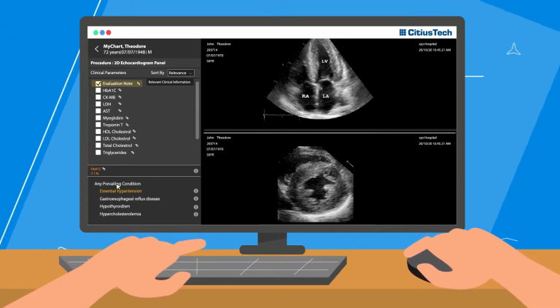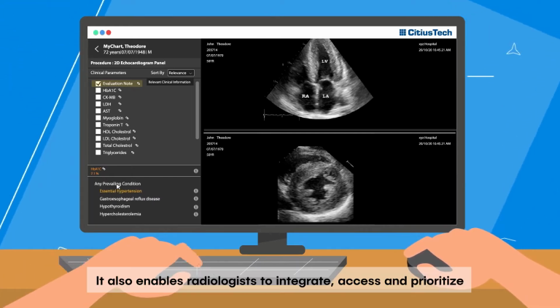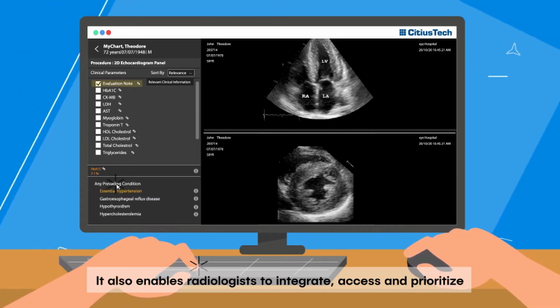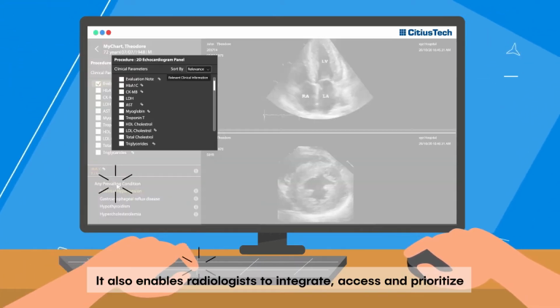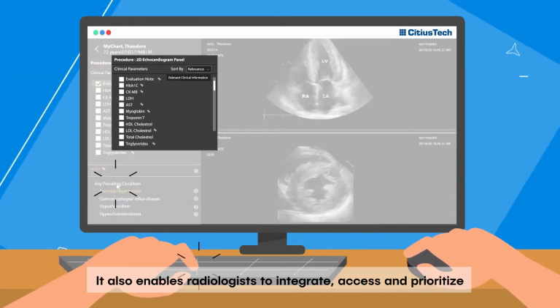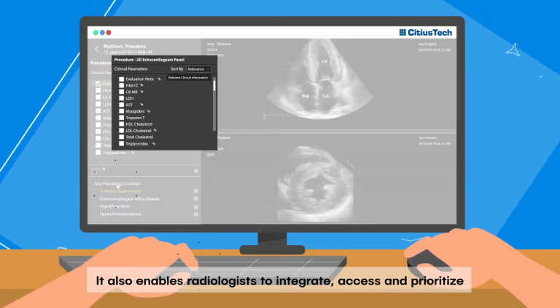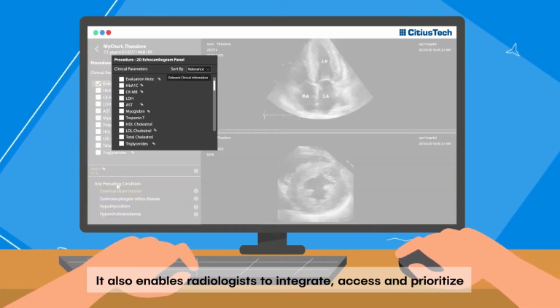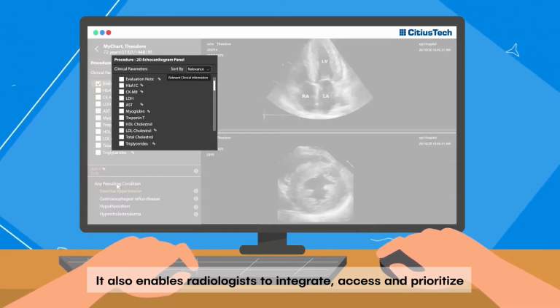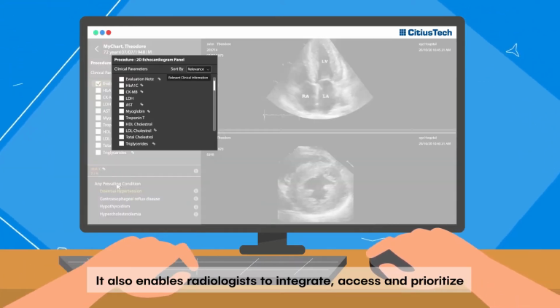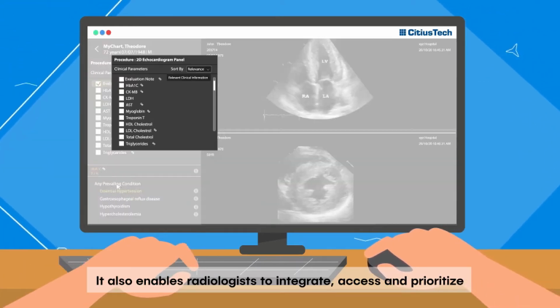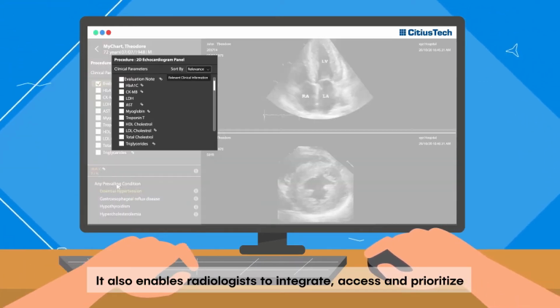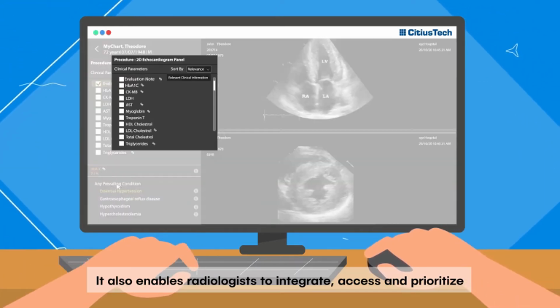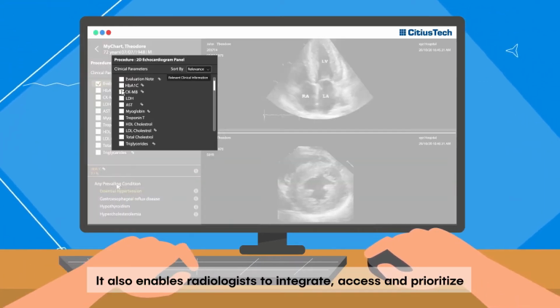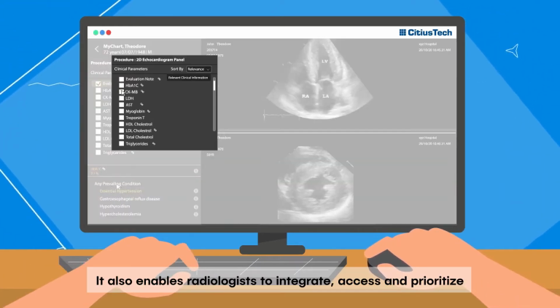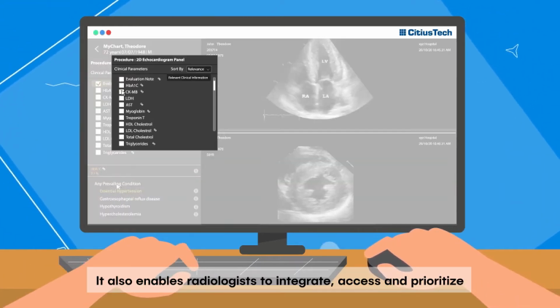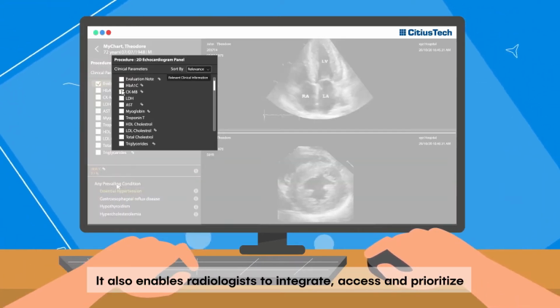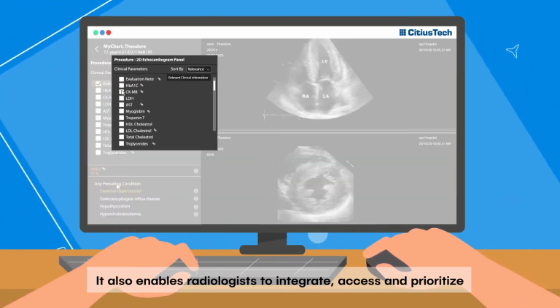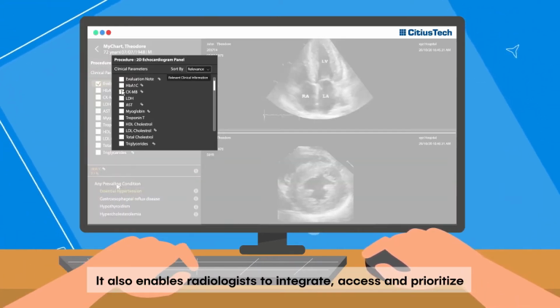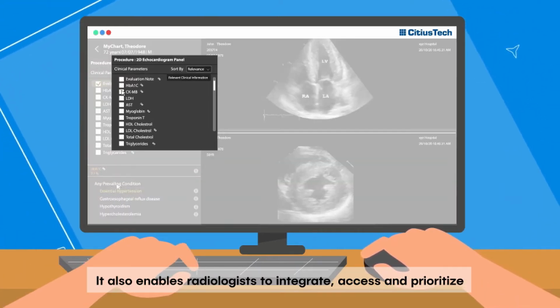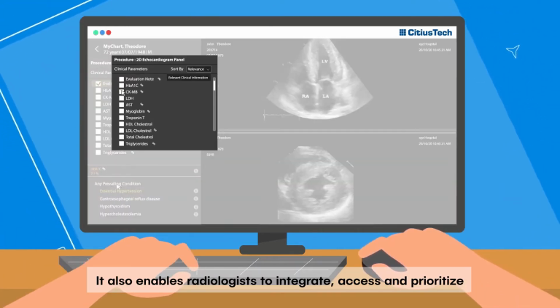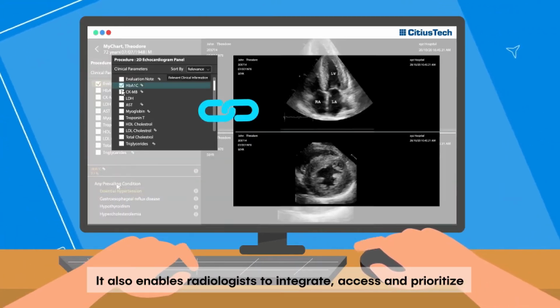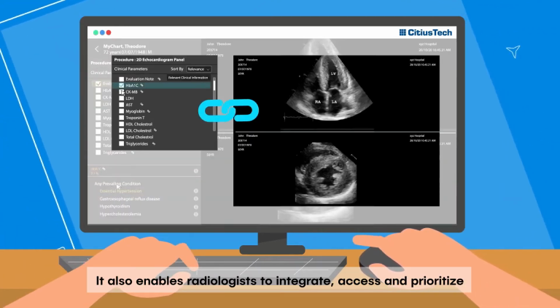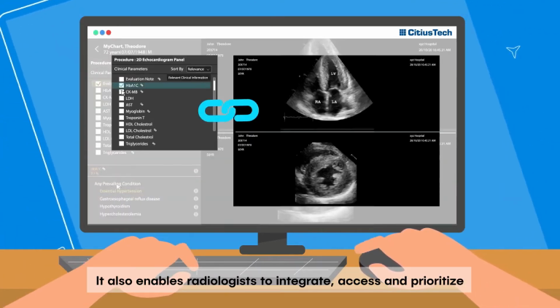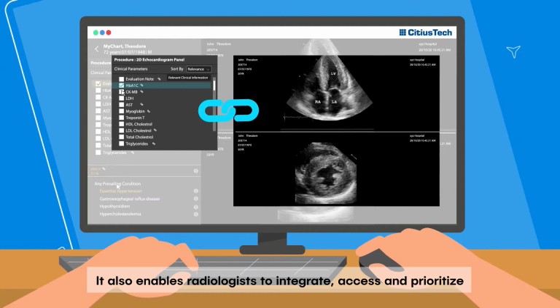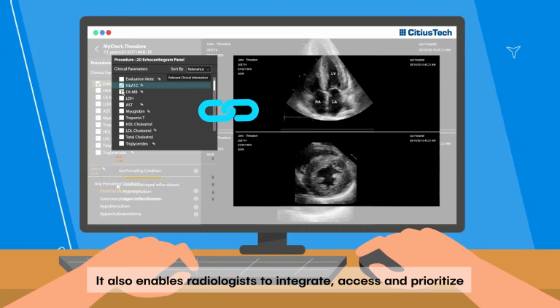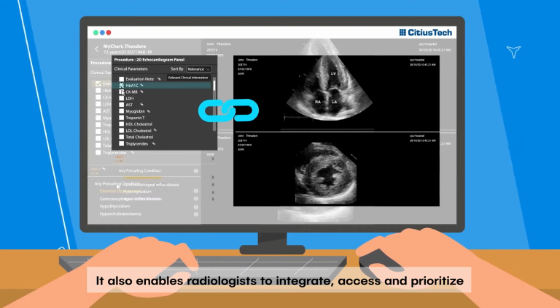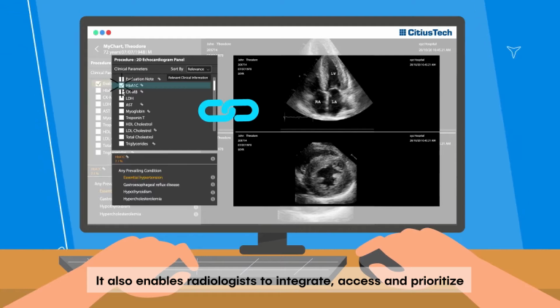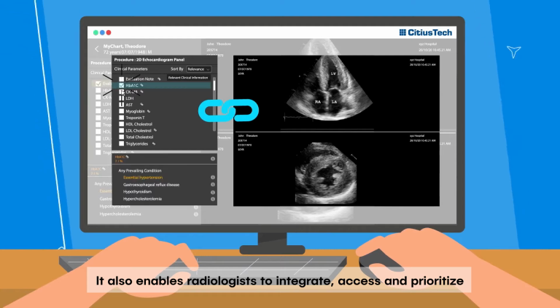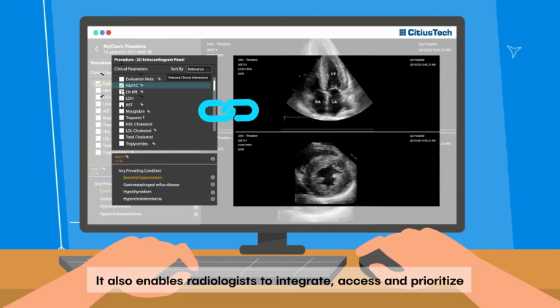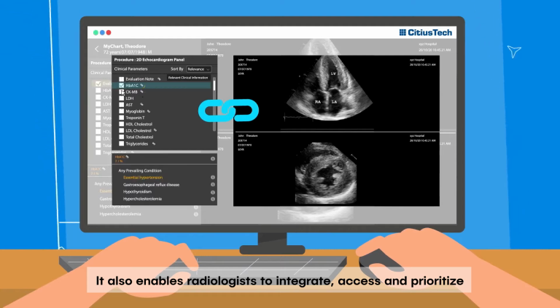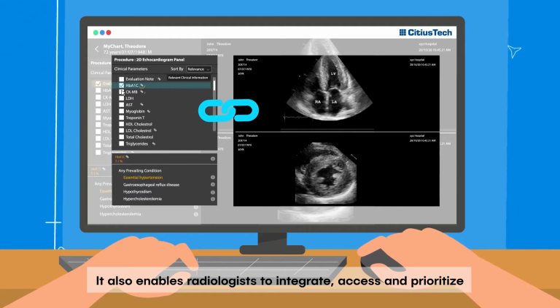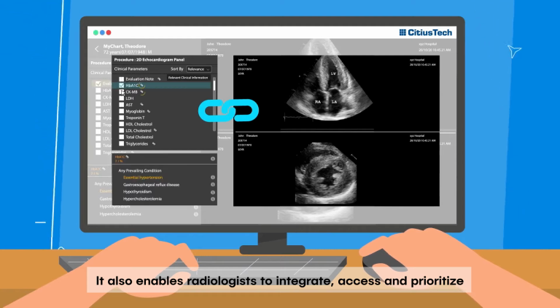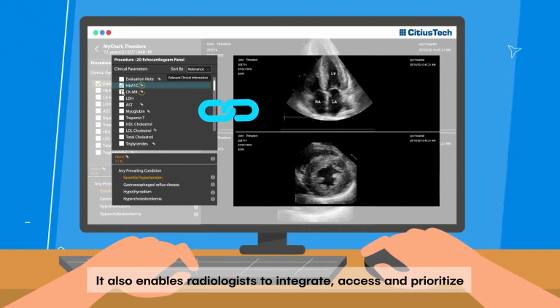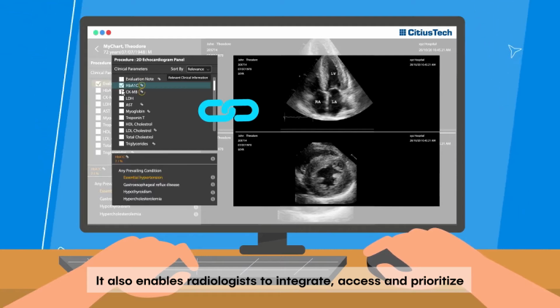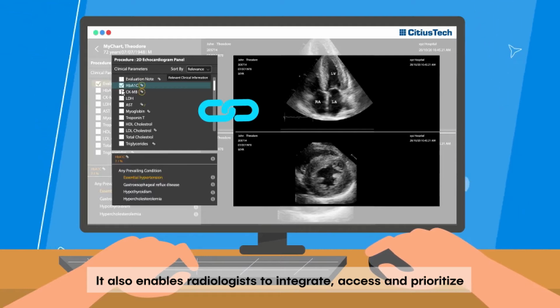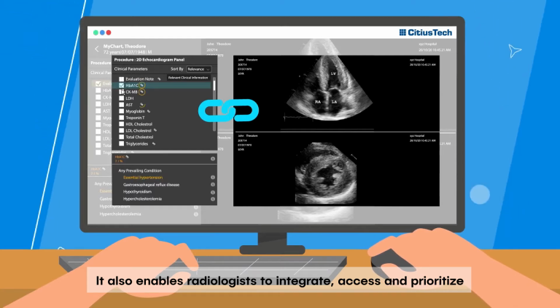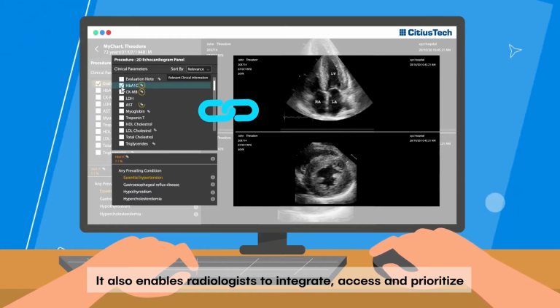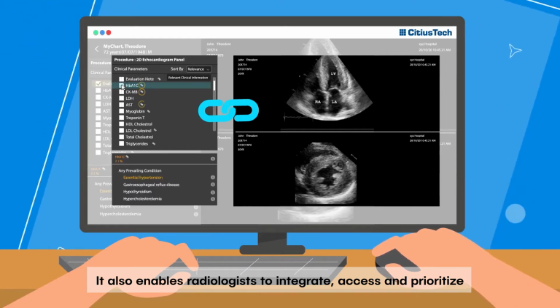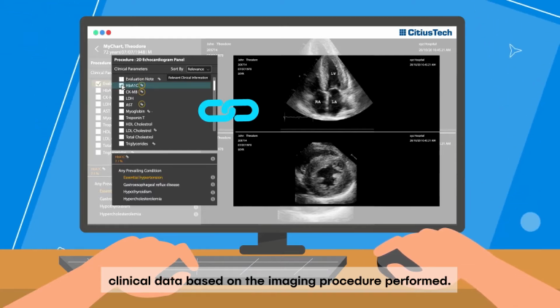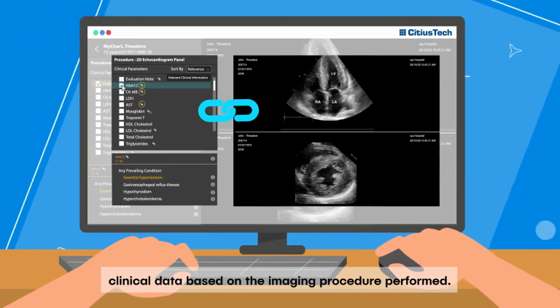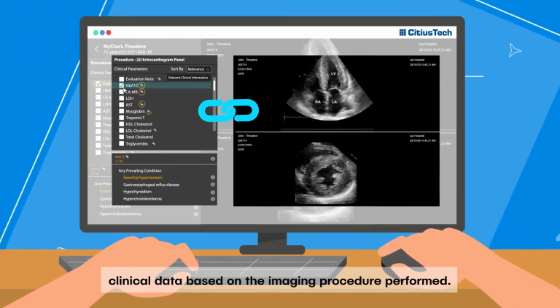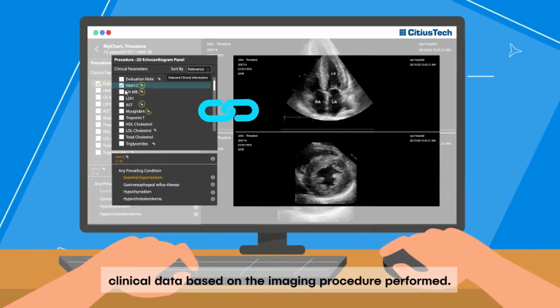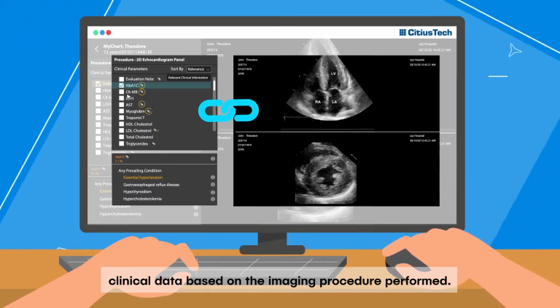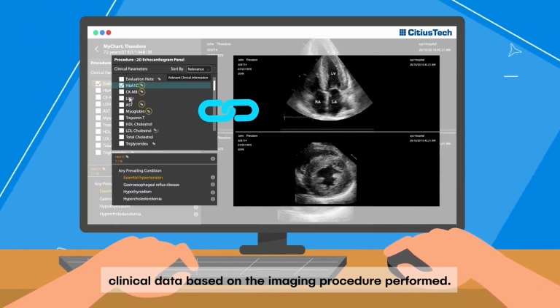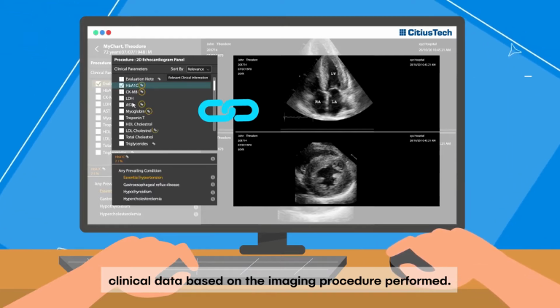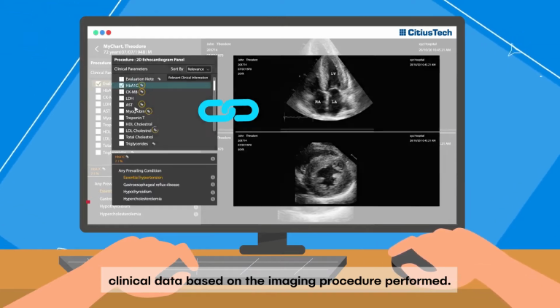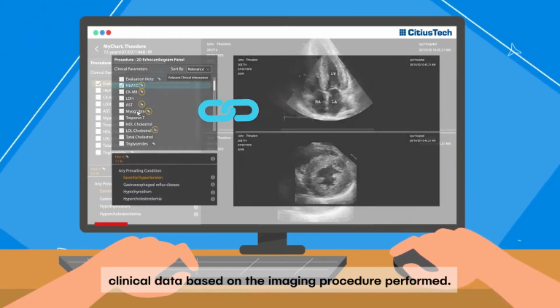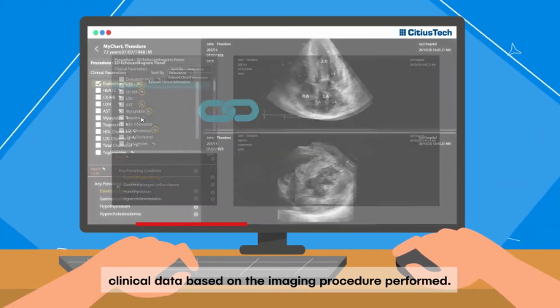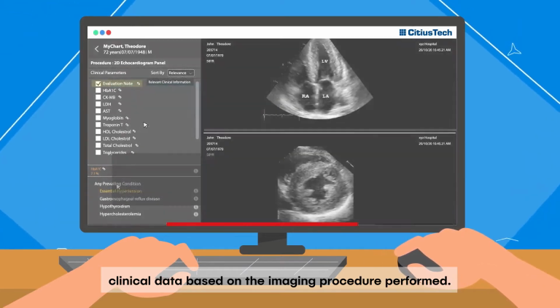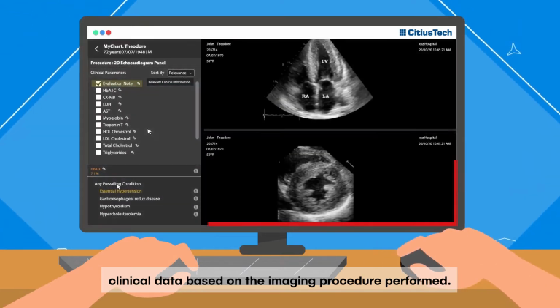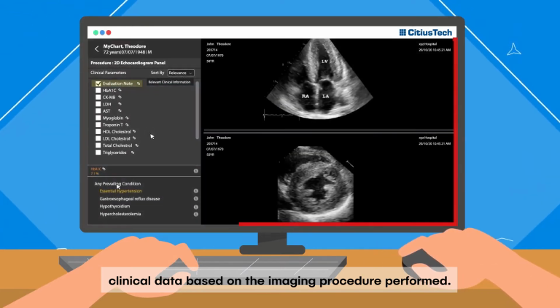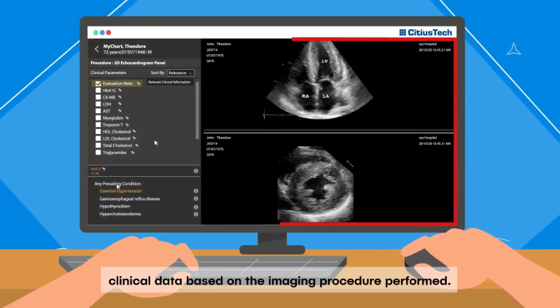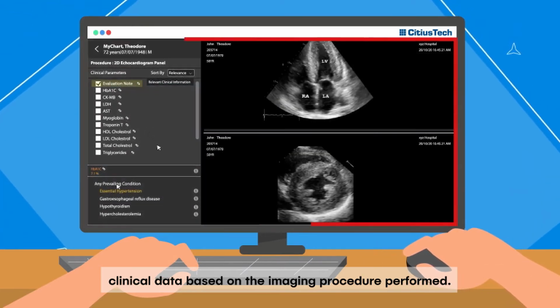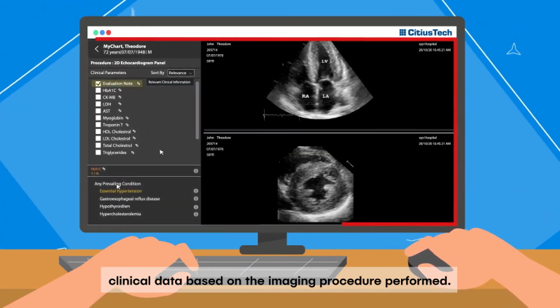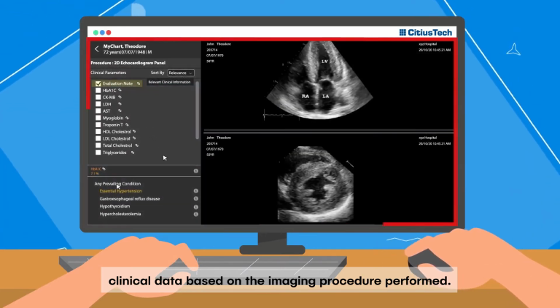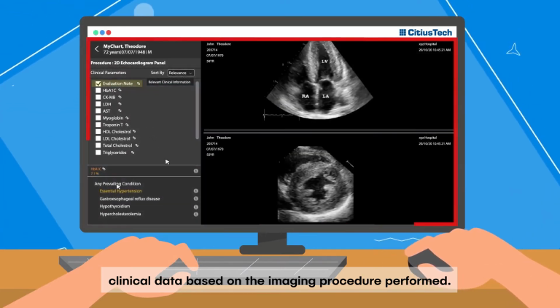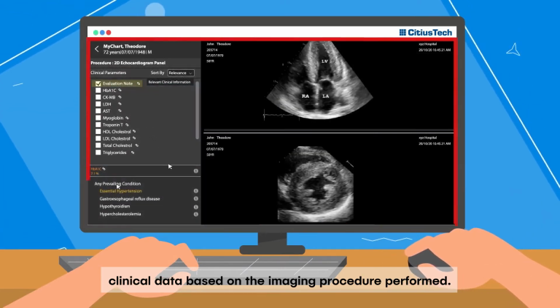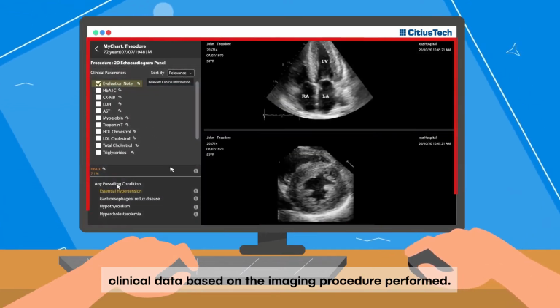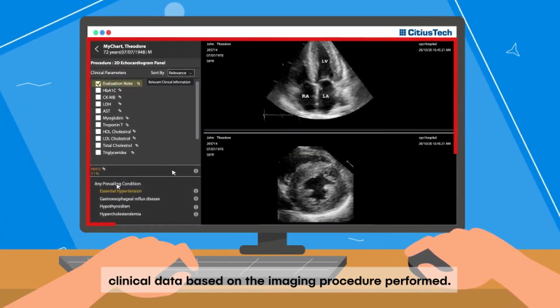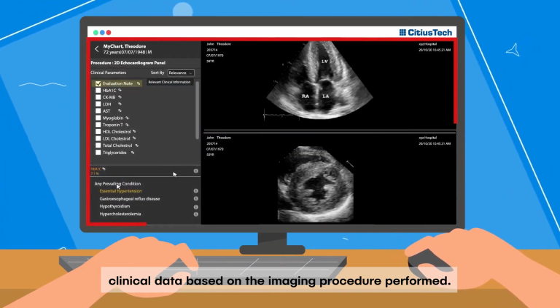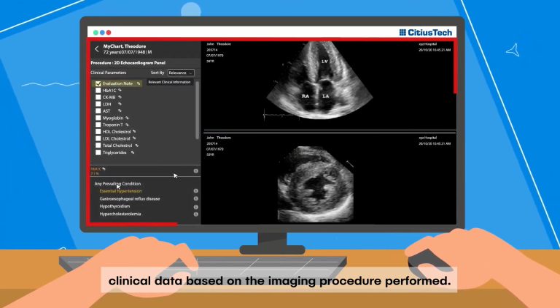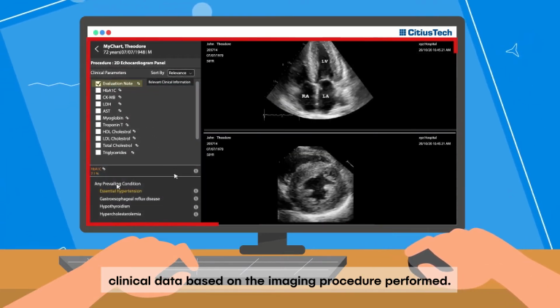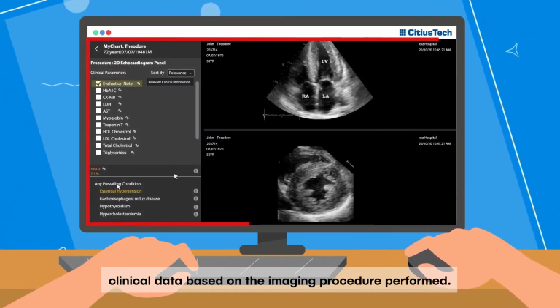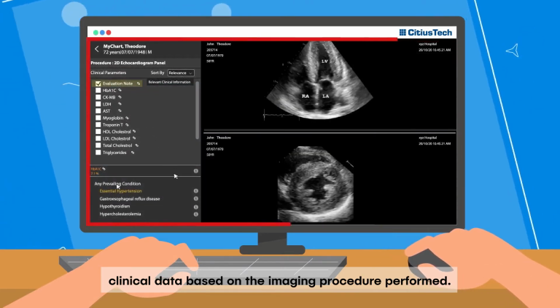It also enables radiologists to integrate, access, and prioritize clinical data based on the imaging procedure performed.